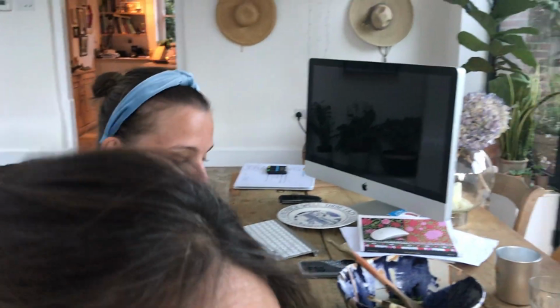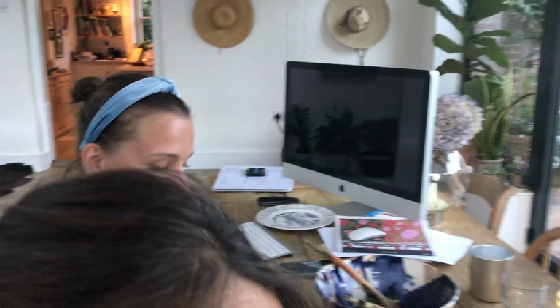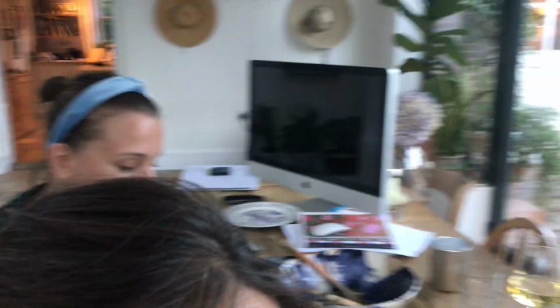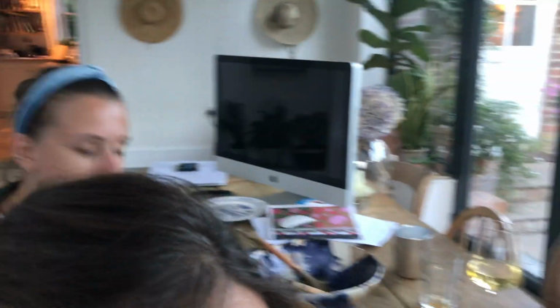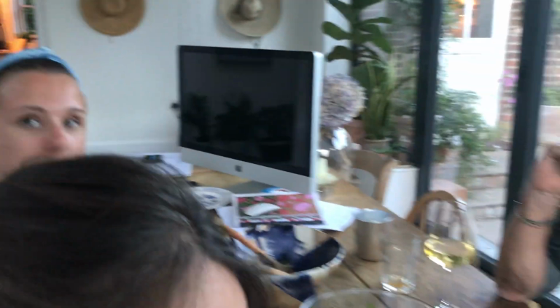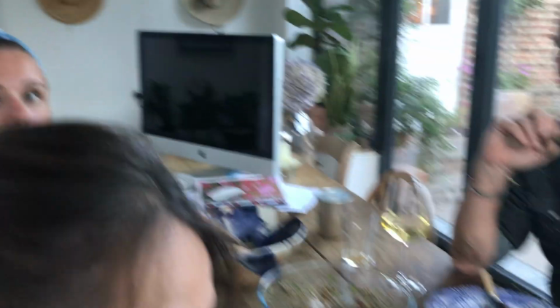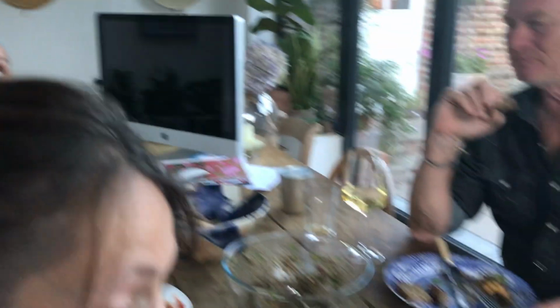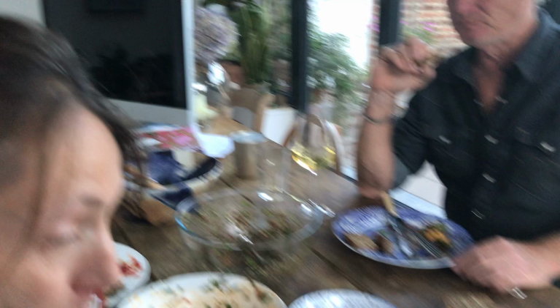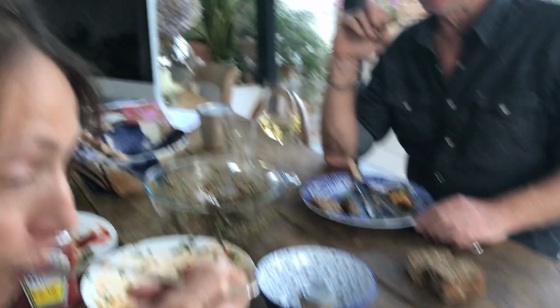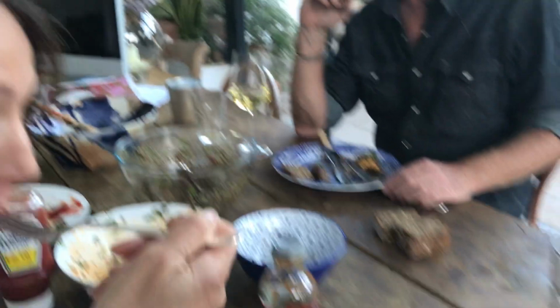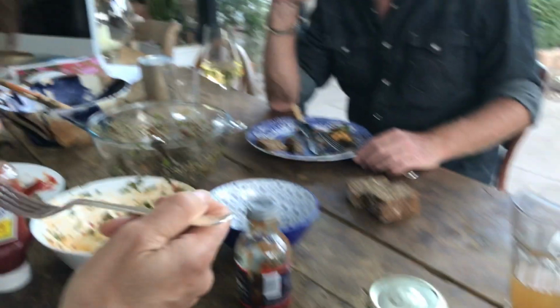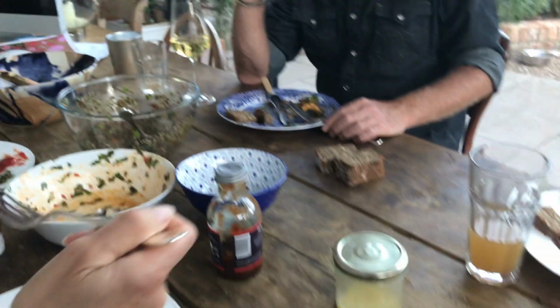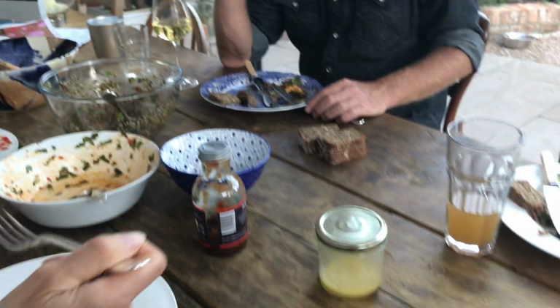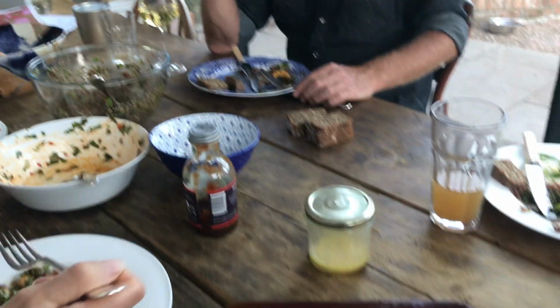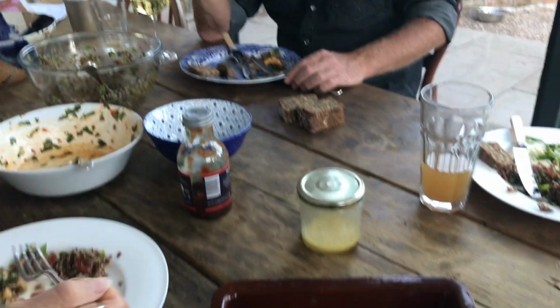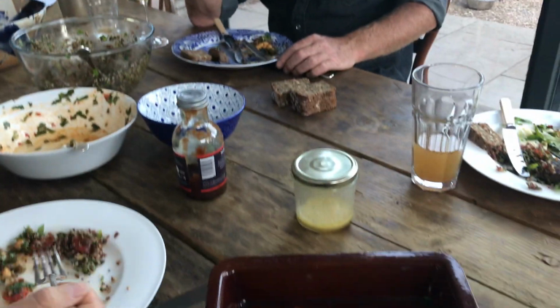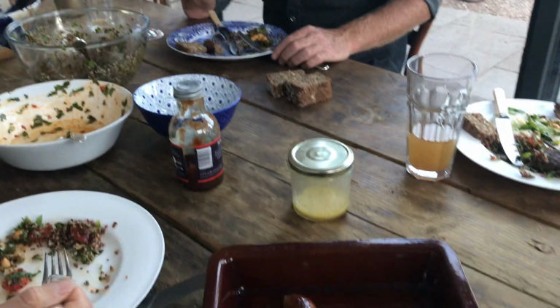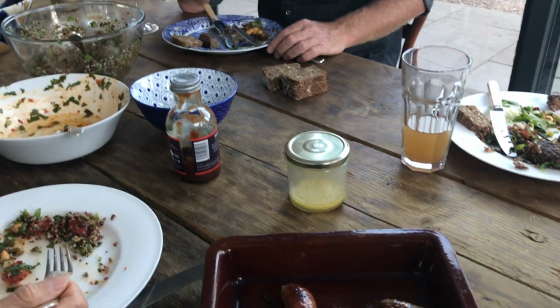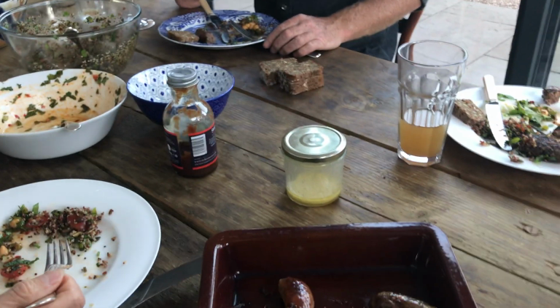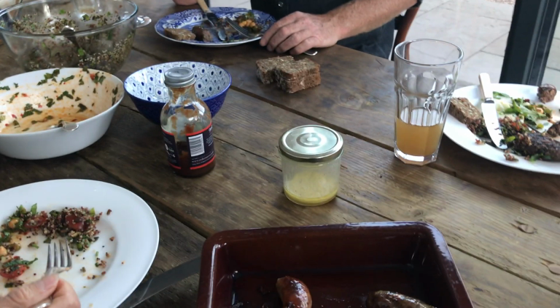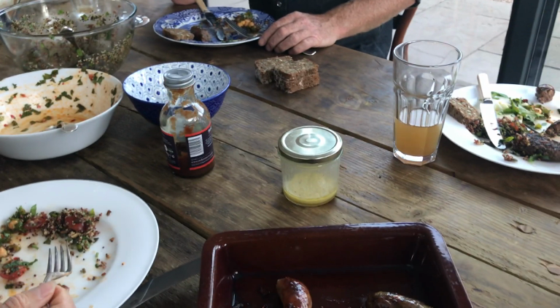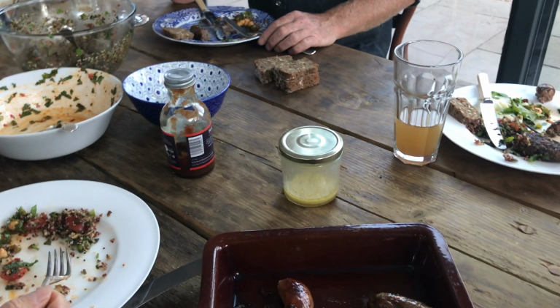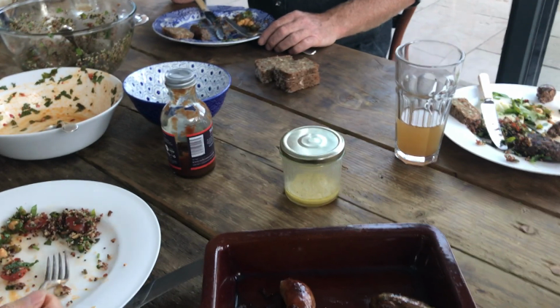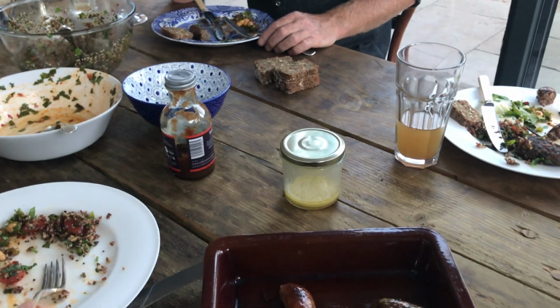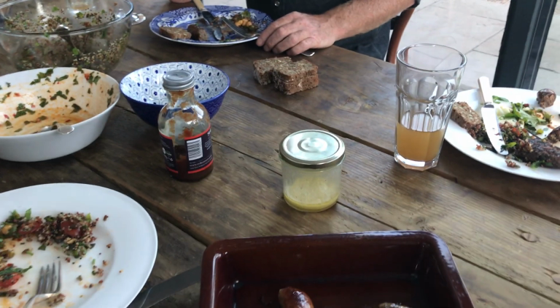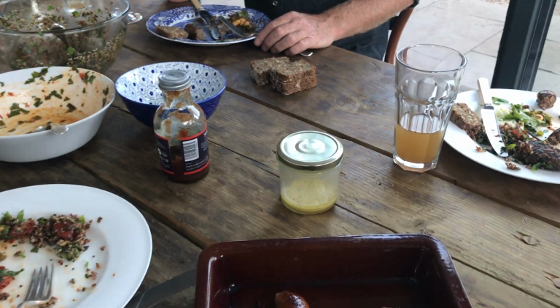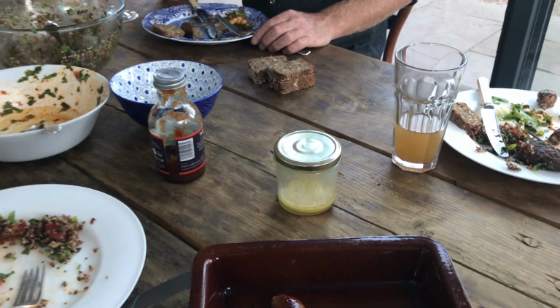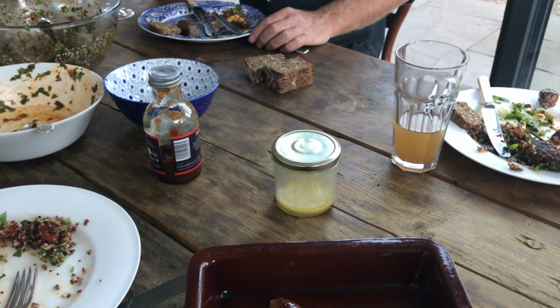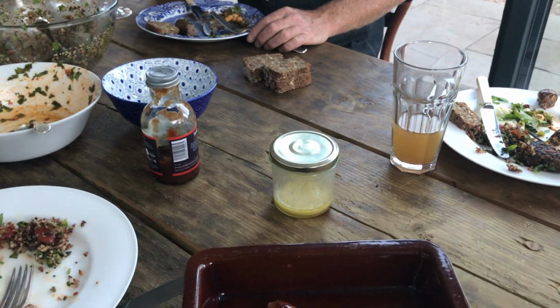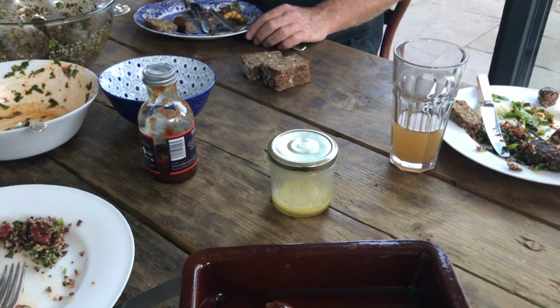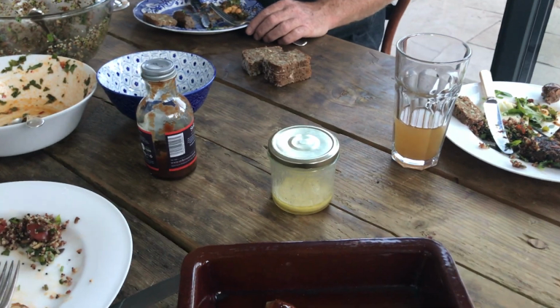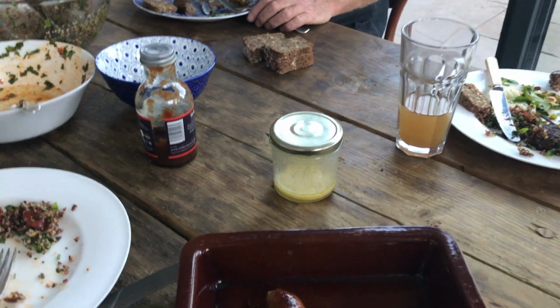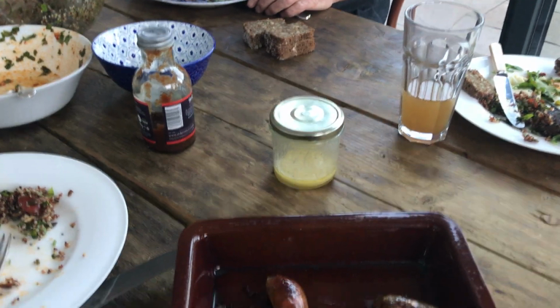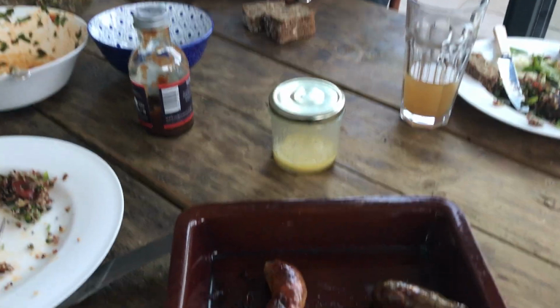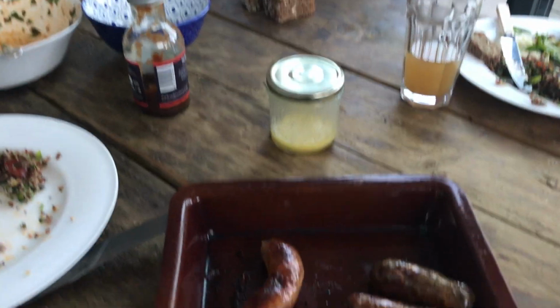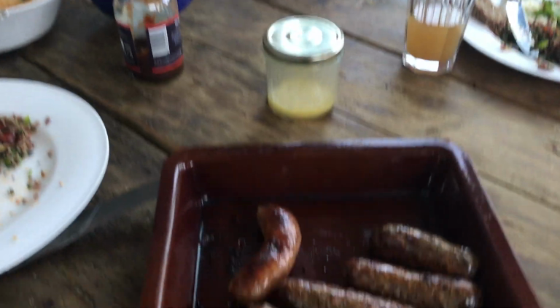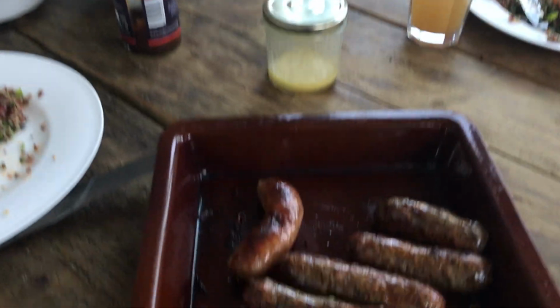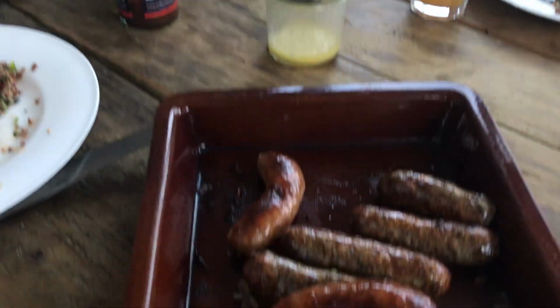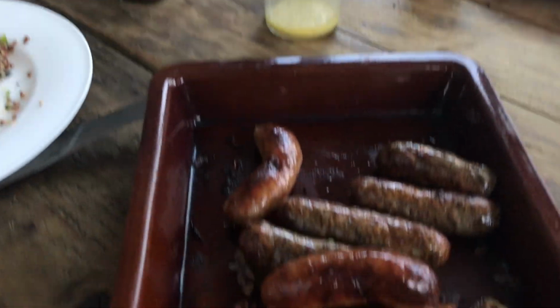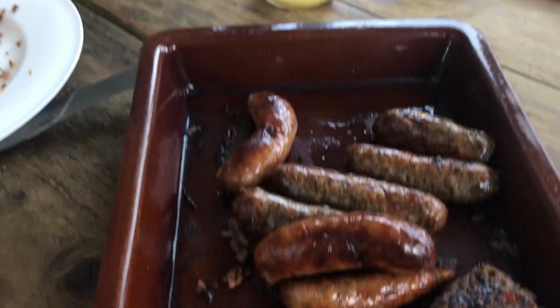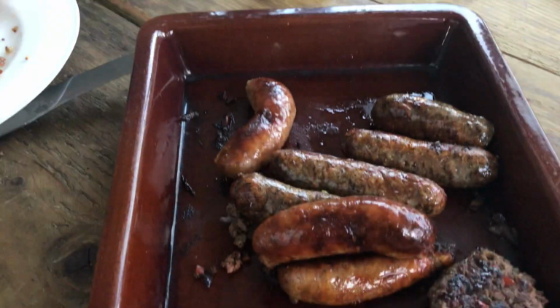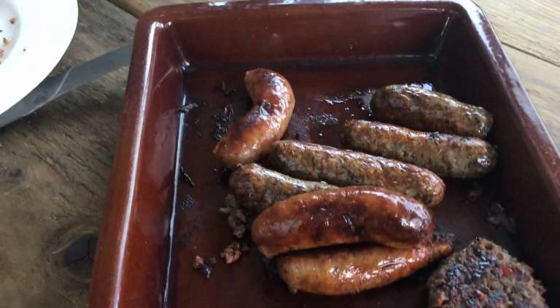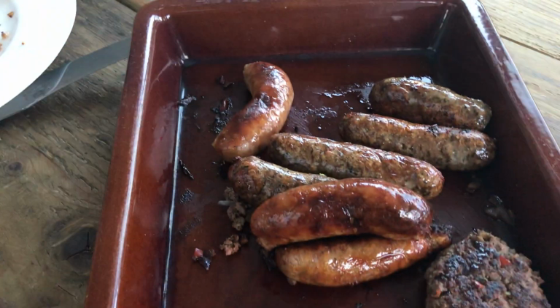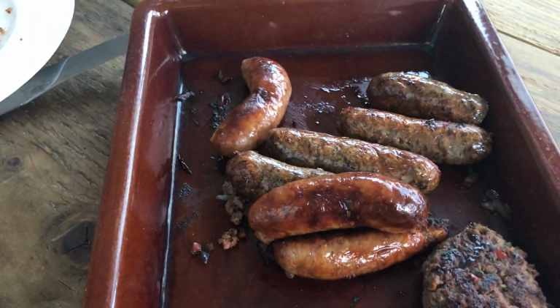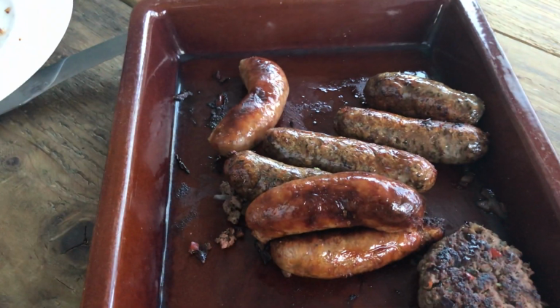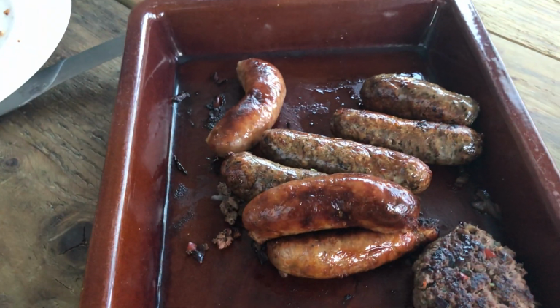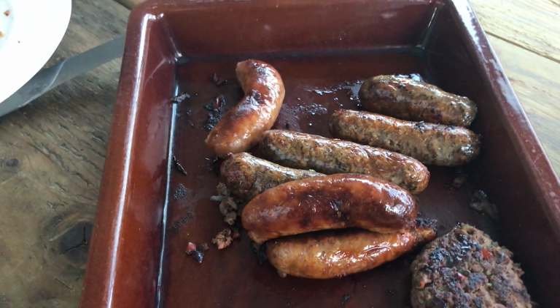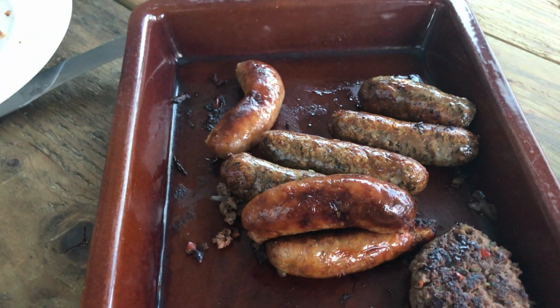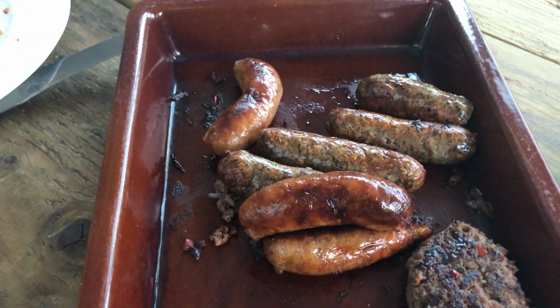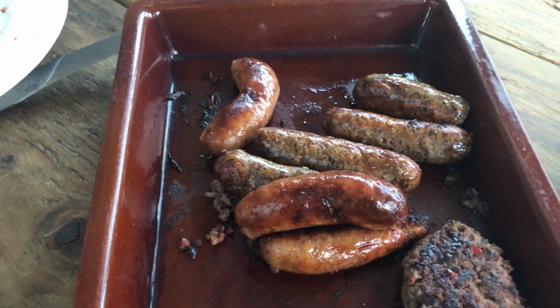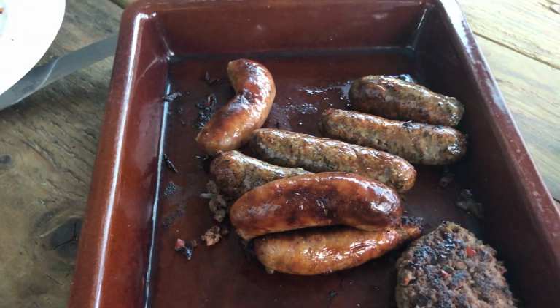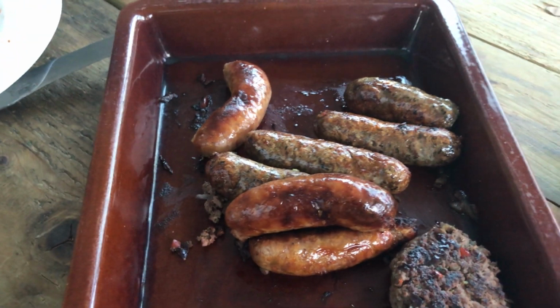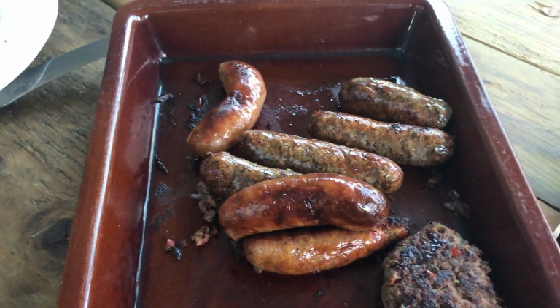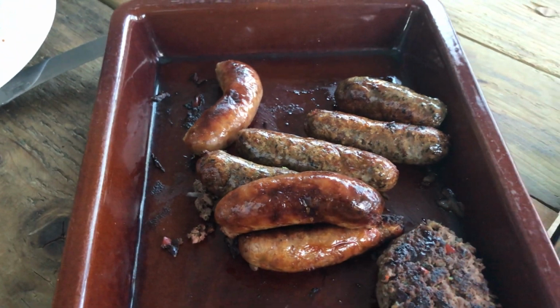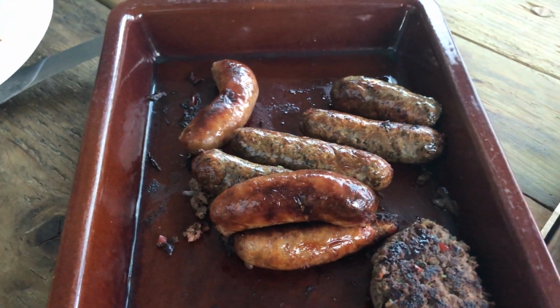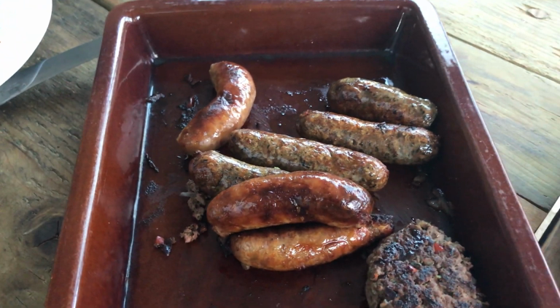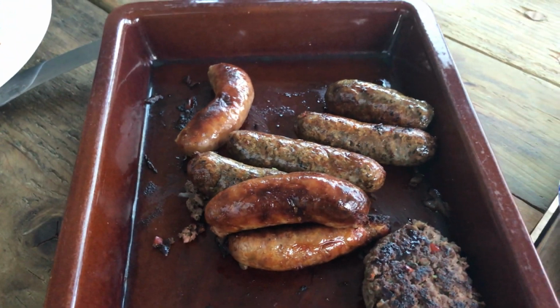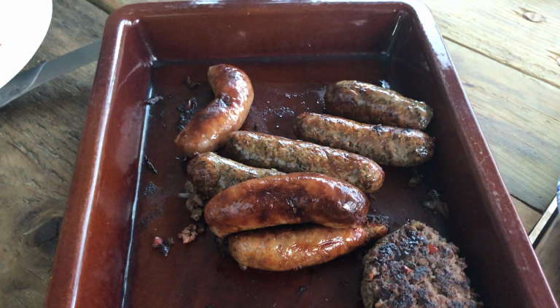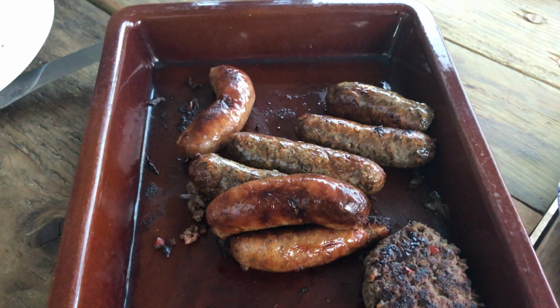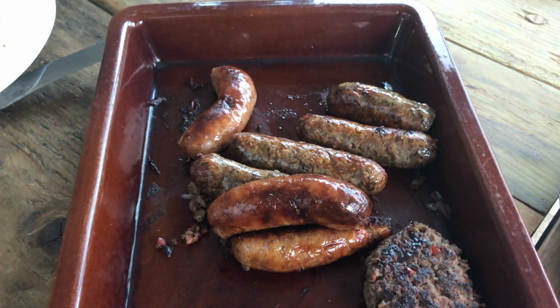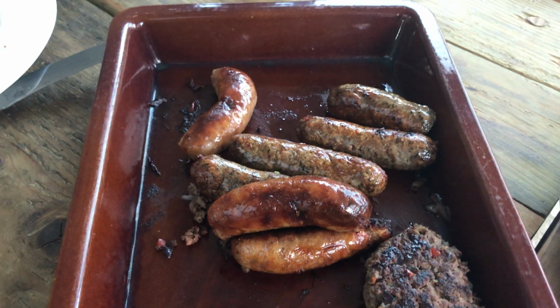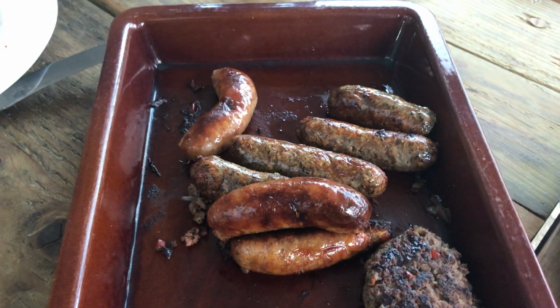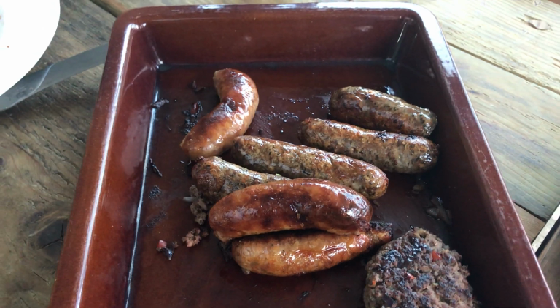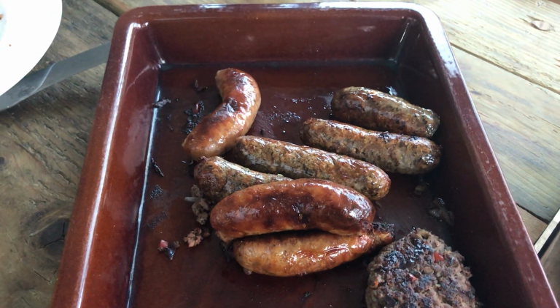That's venison from all over the country, or these particular ones came from Sturton Estates in Lincolnshire.